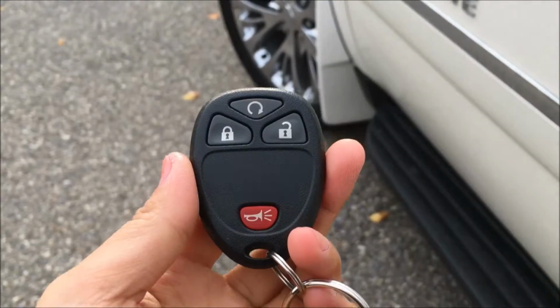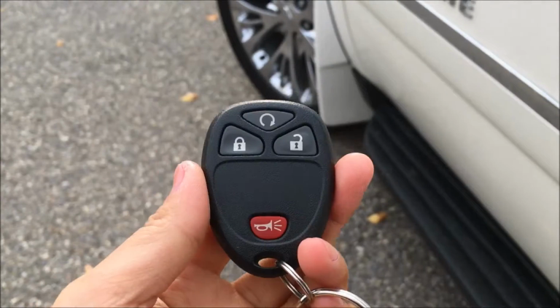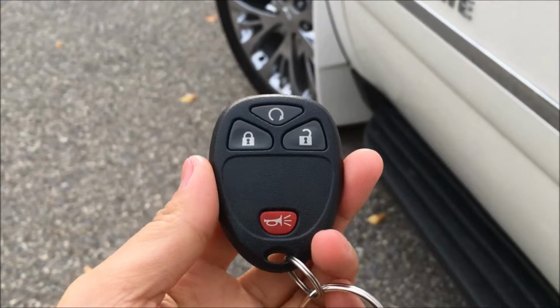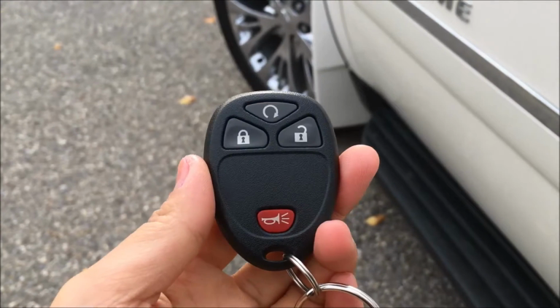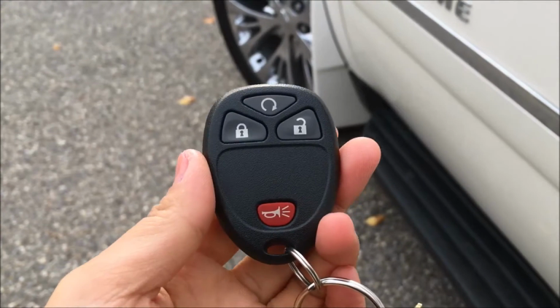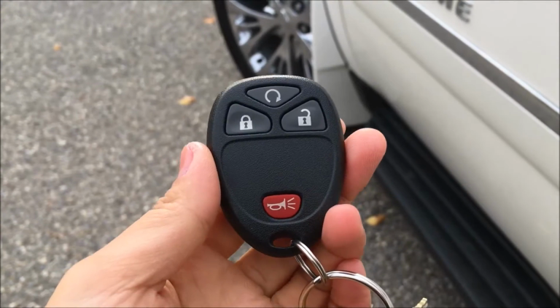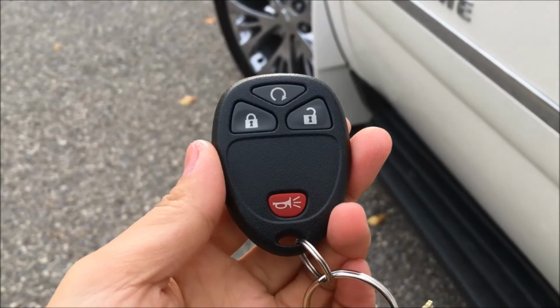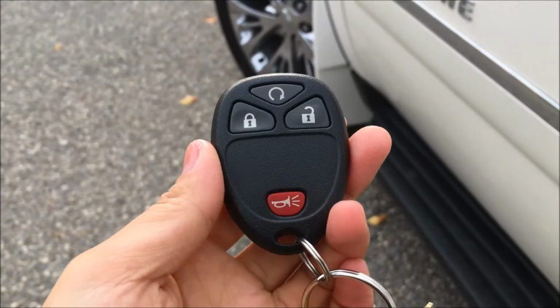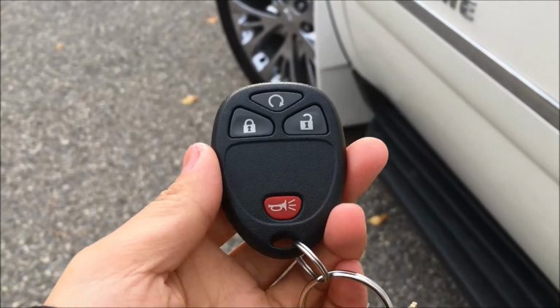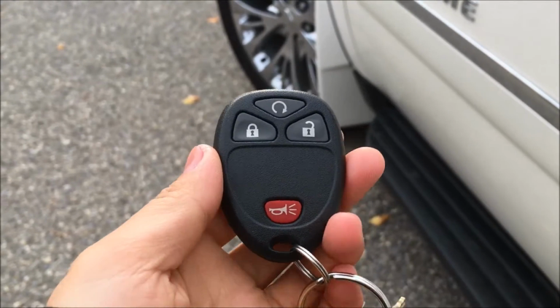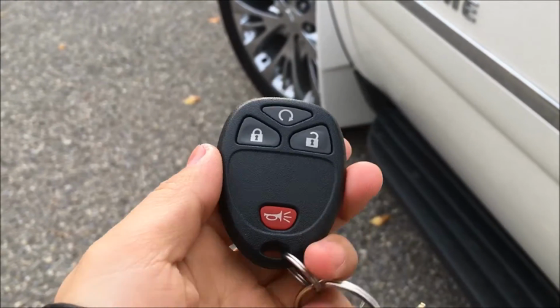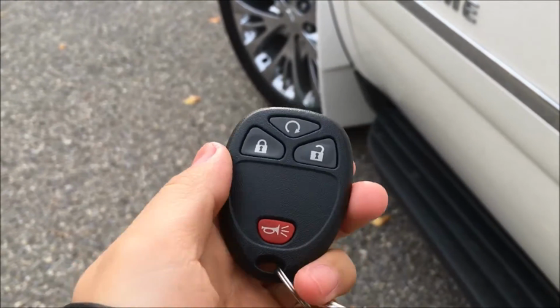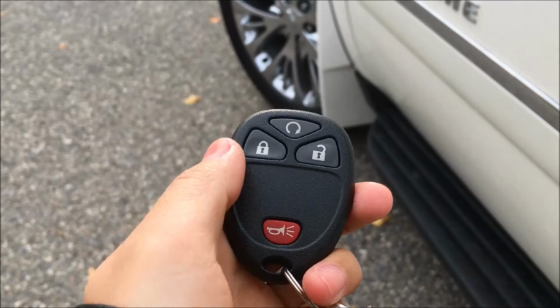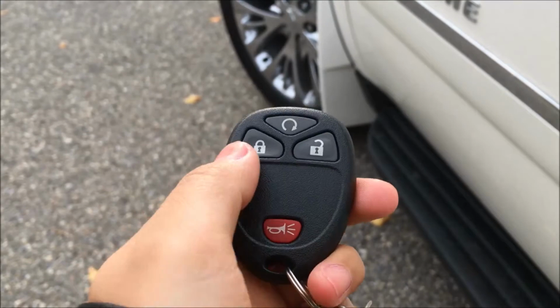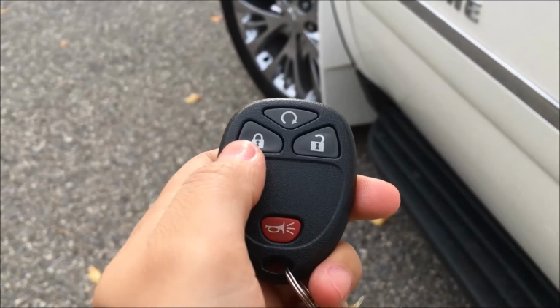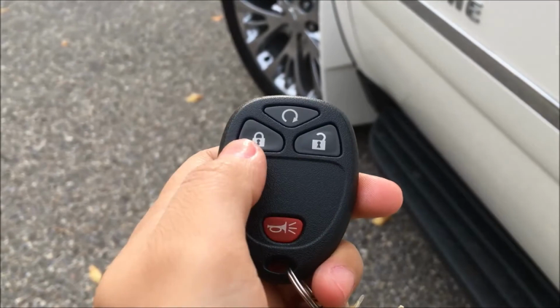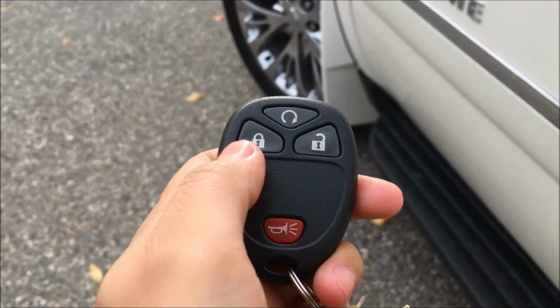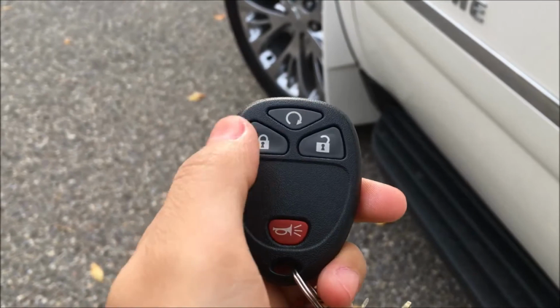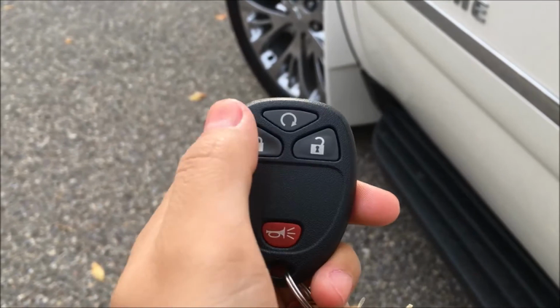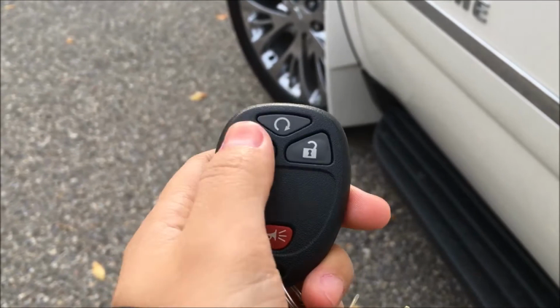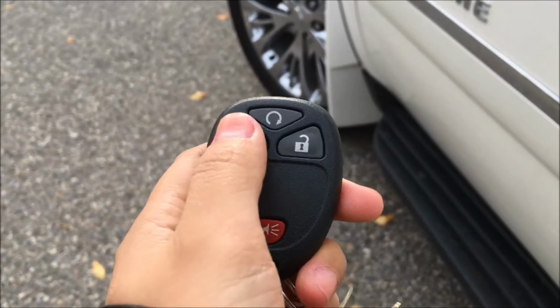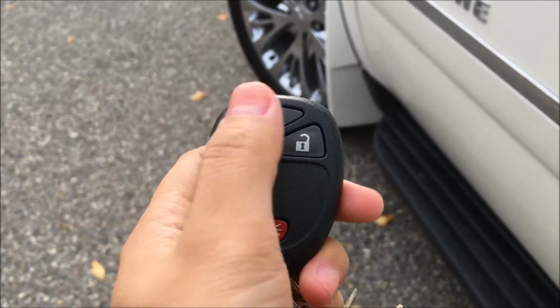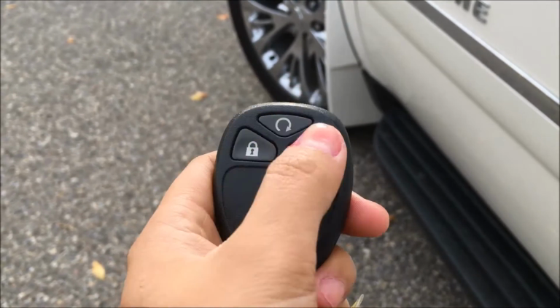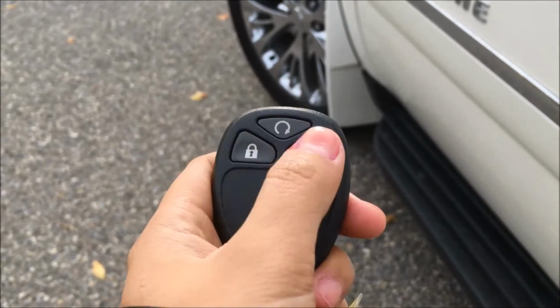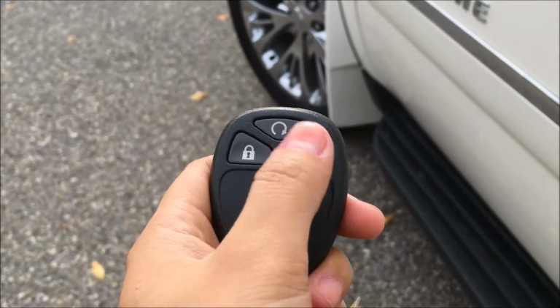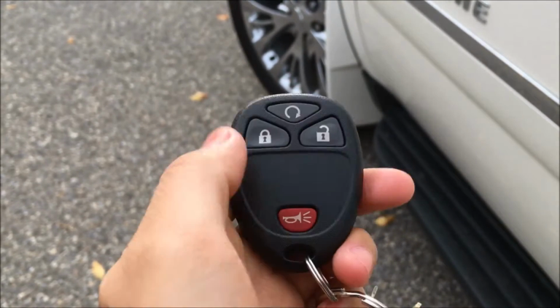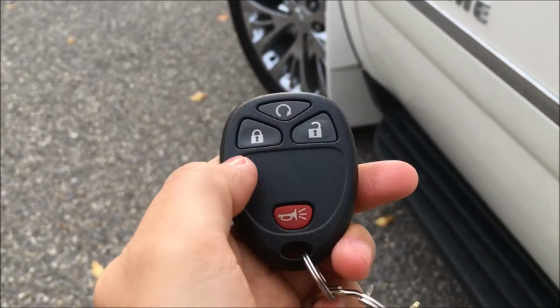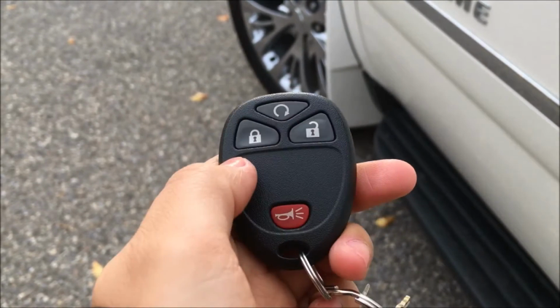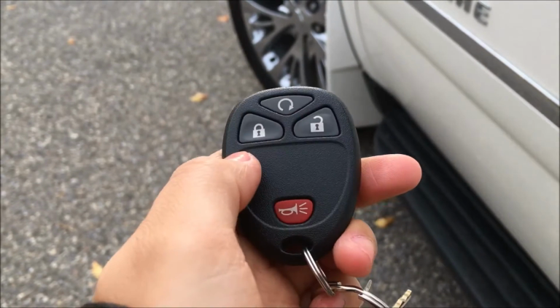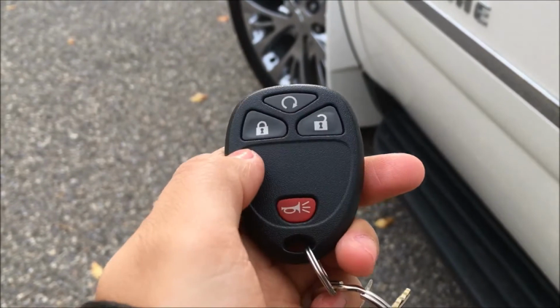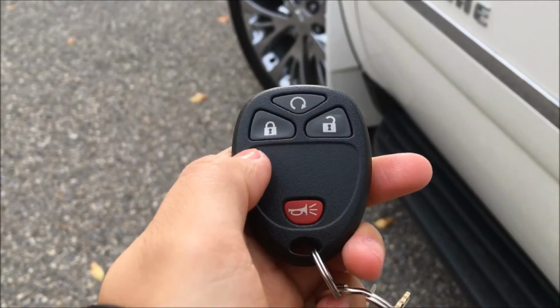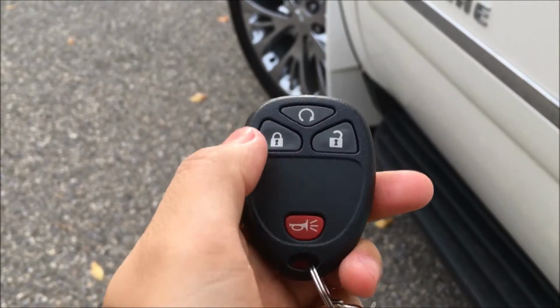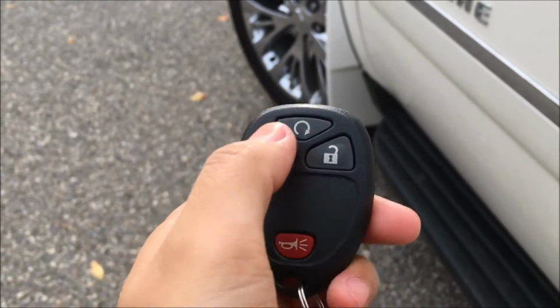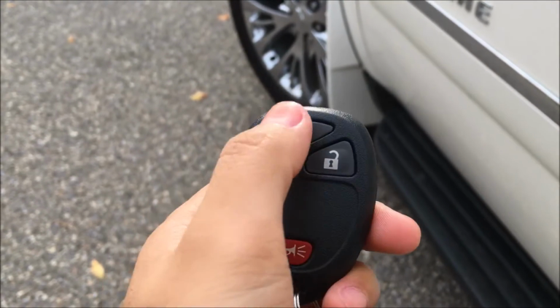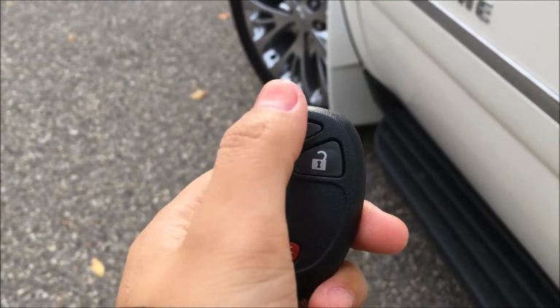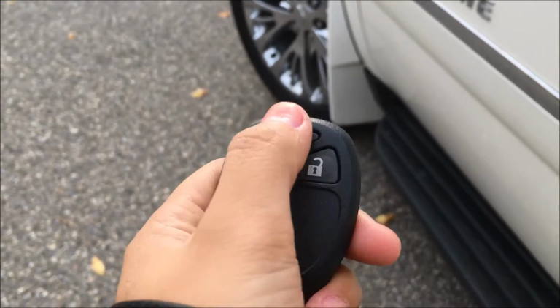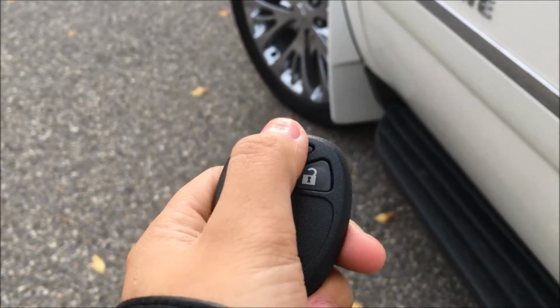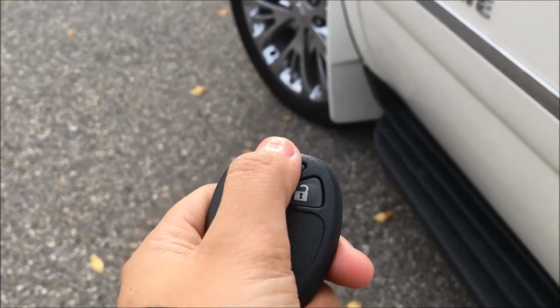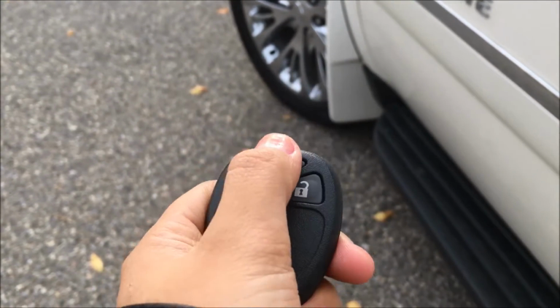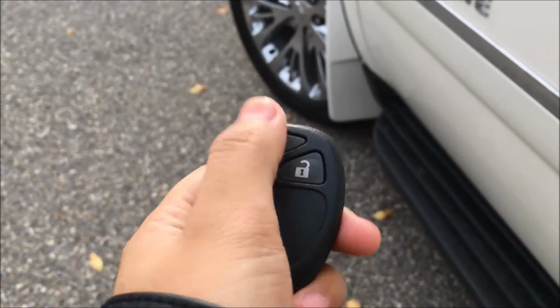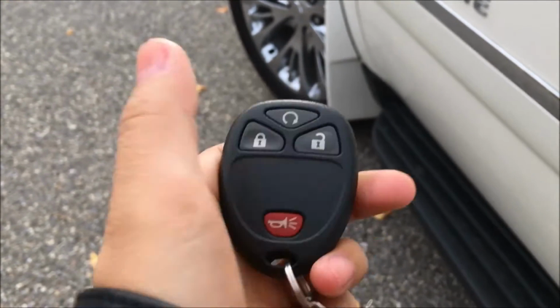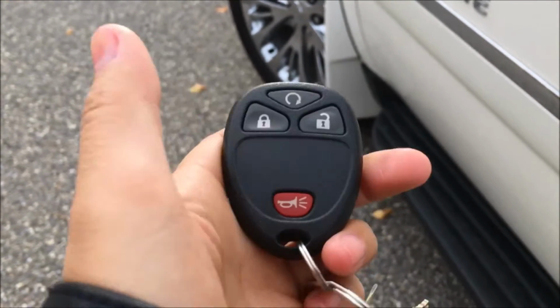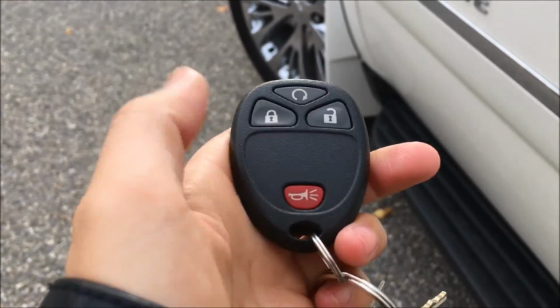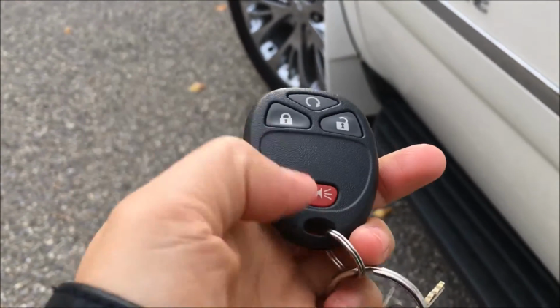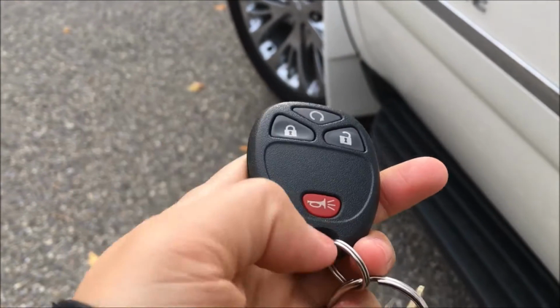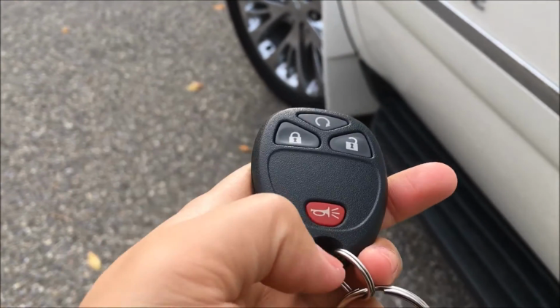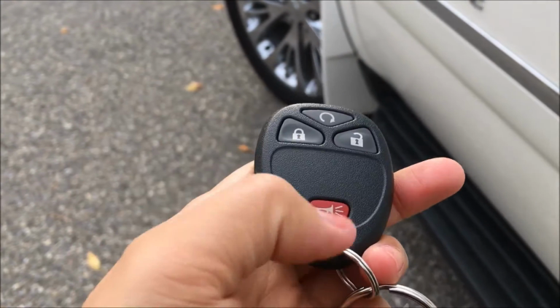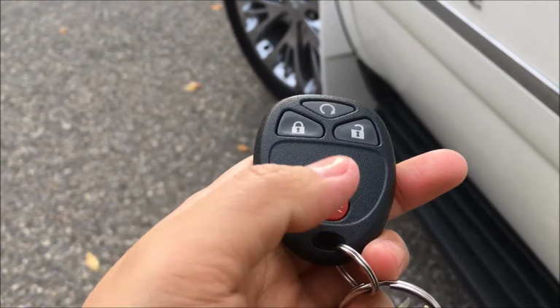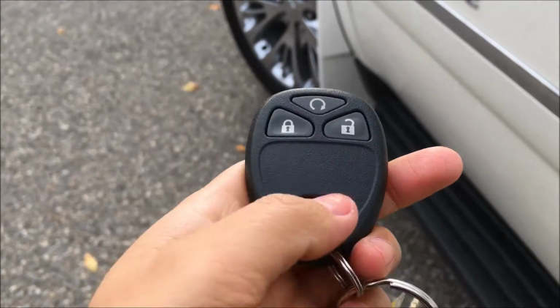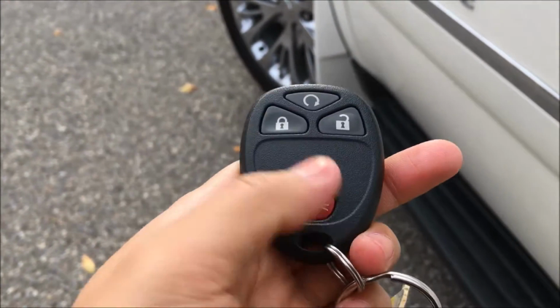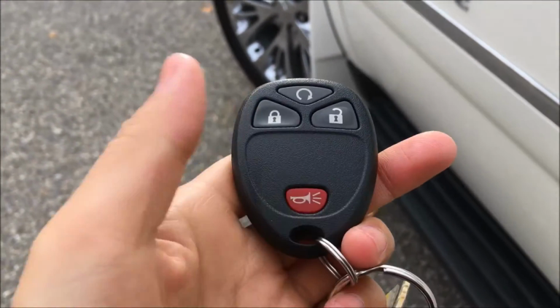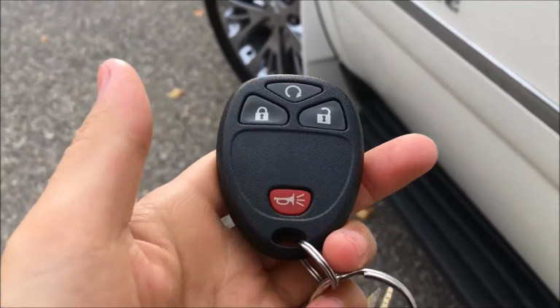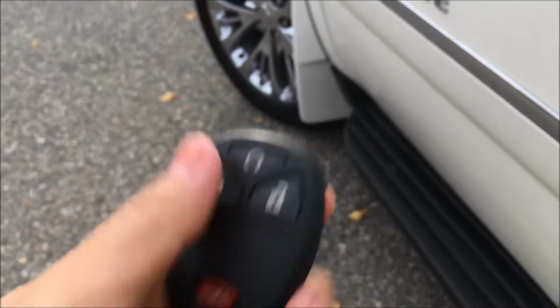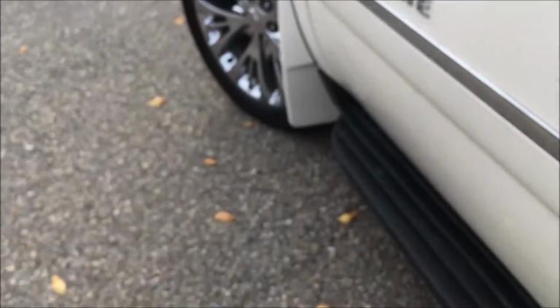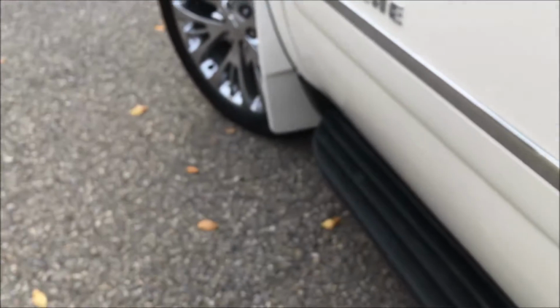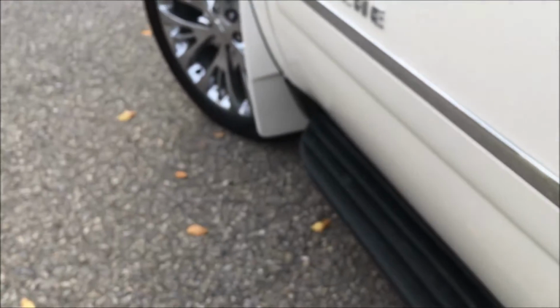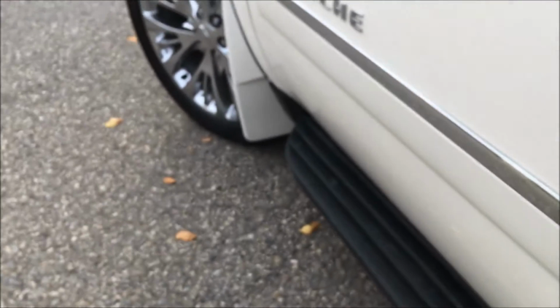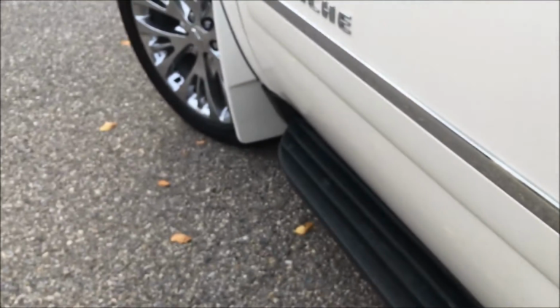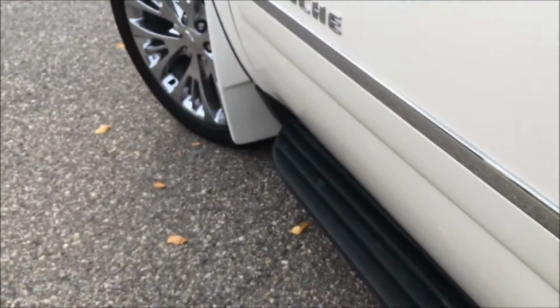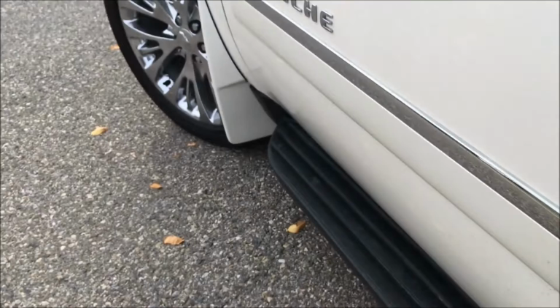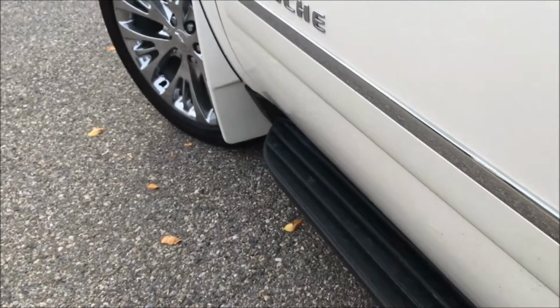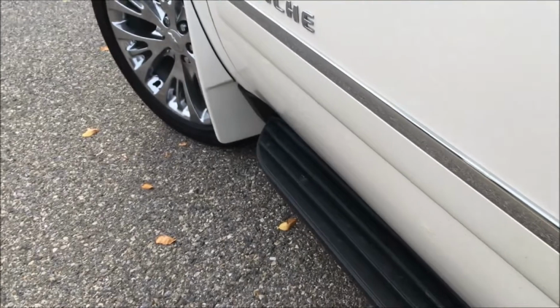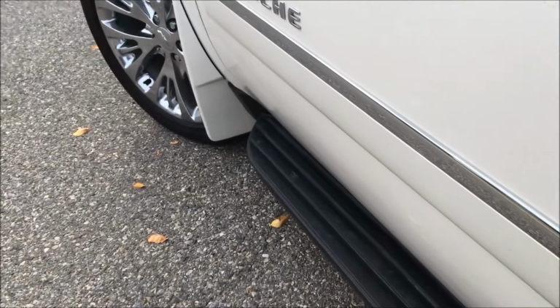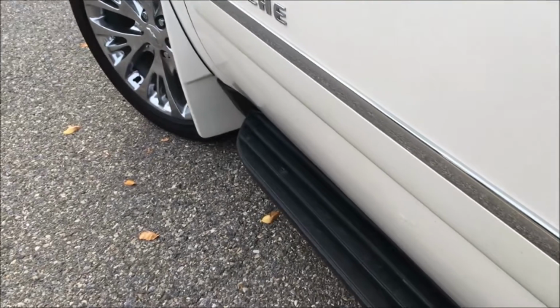On the key fob to this Avalanche you have your lock and unlock buttons, as well as your remote start if you hold it down, and your panic button.